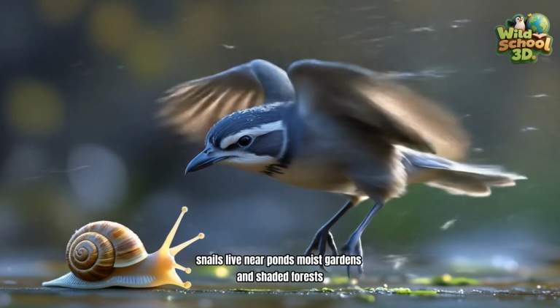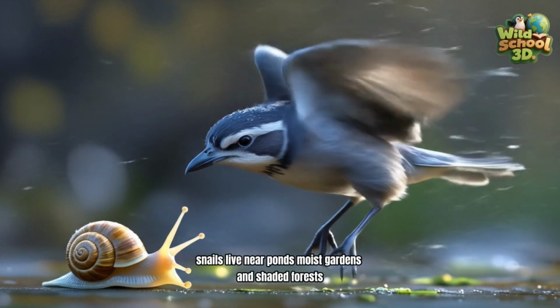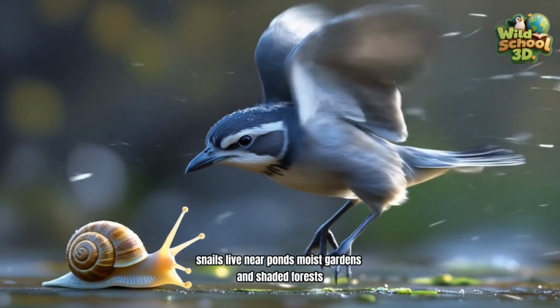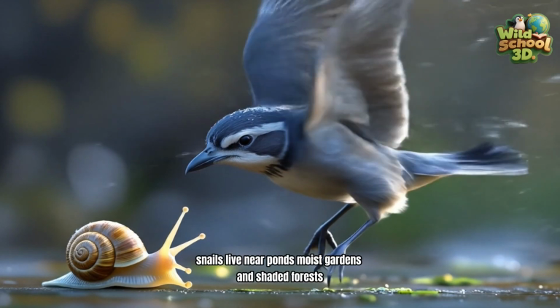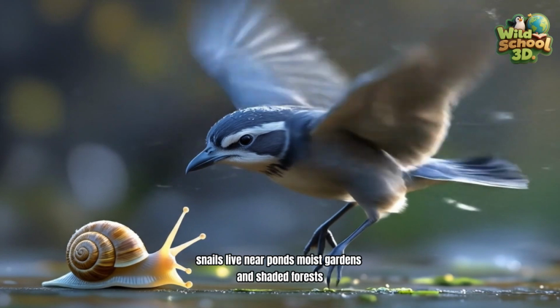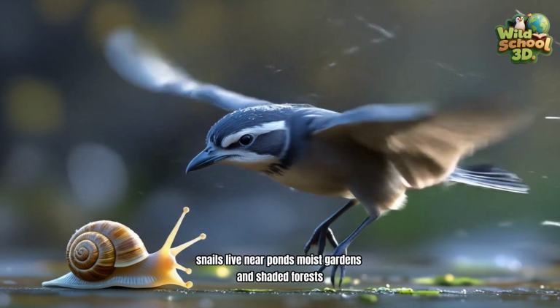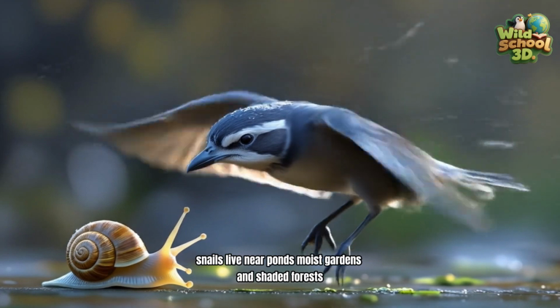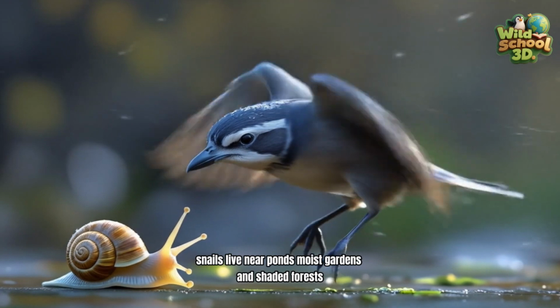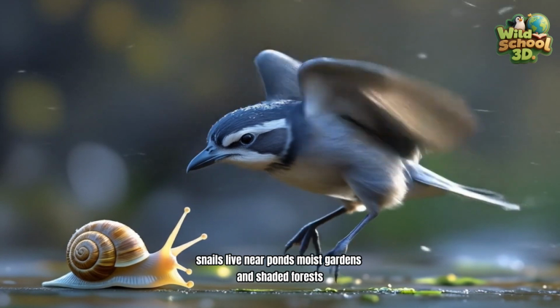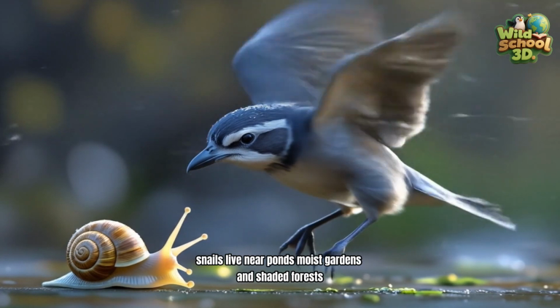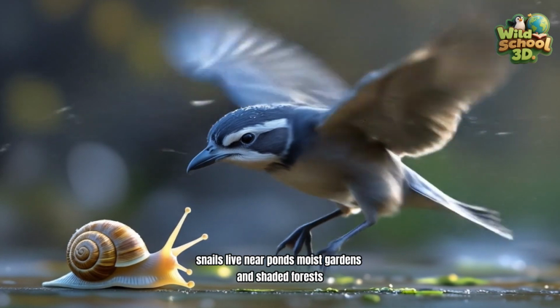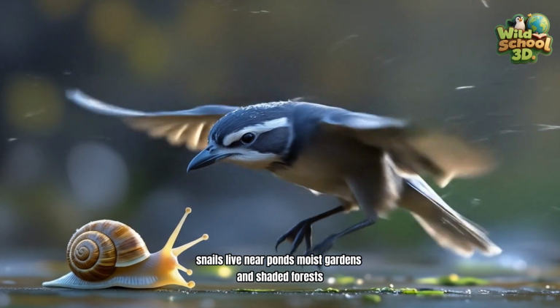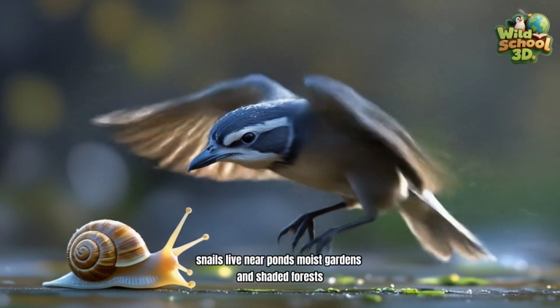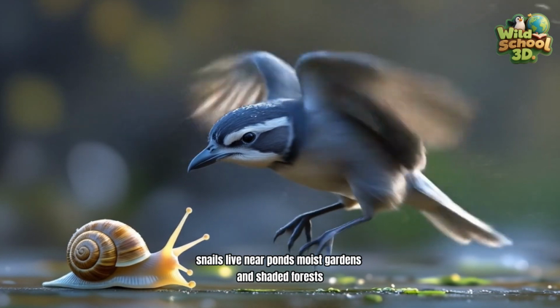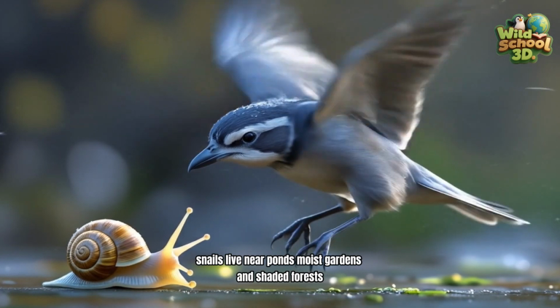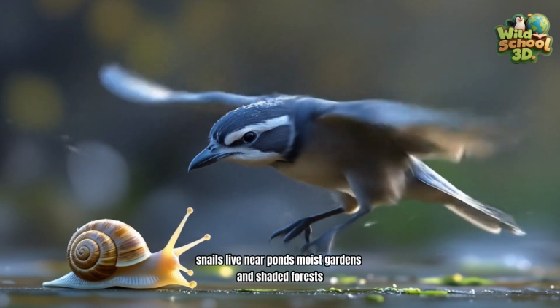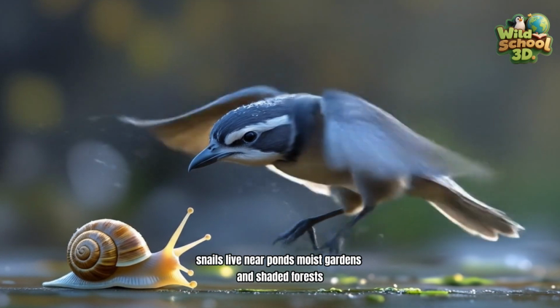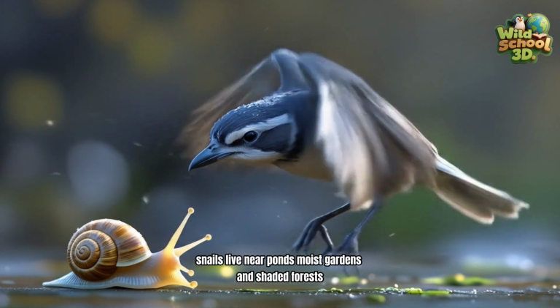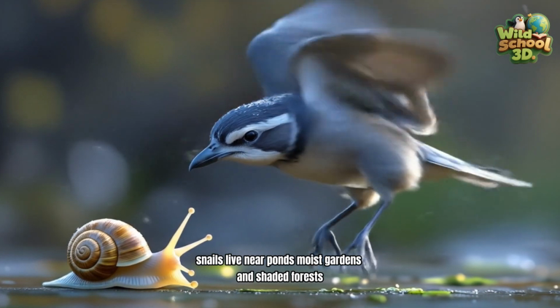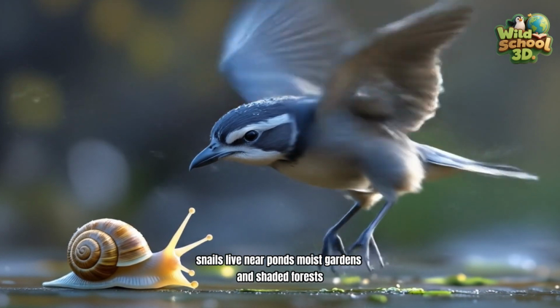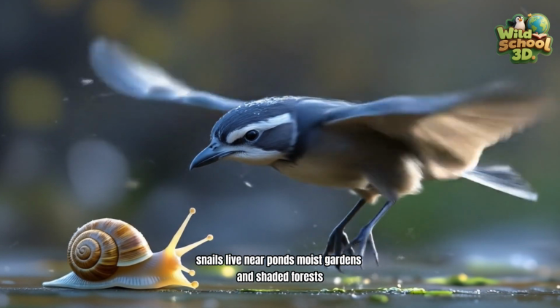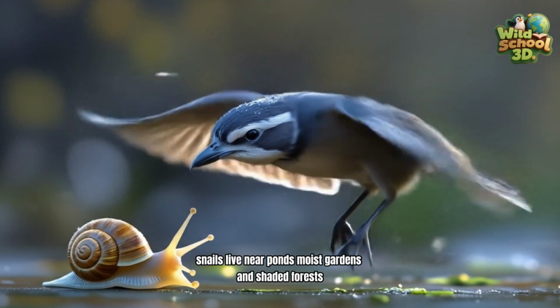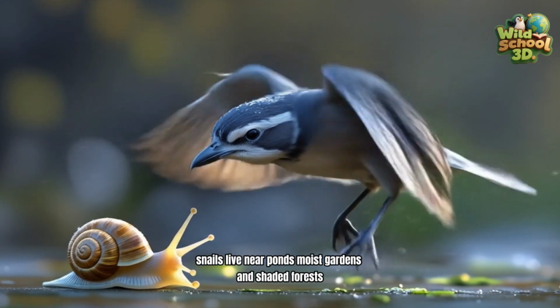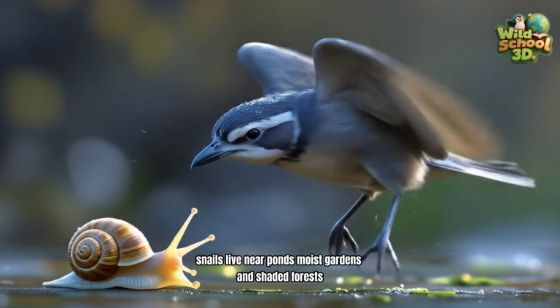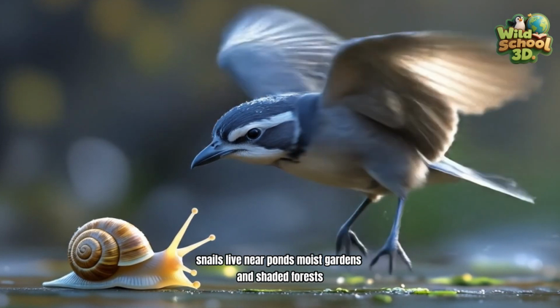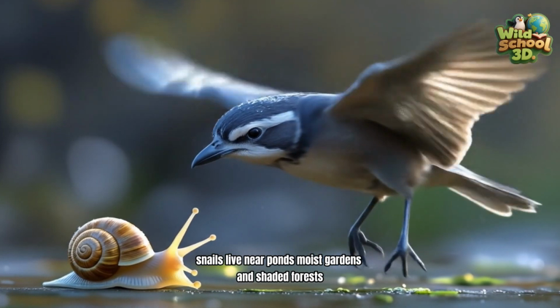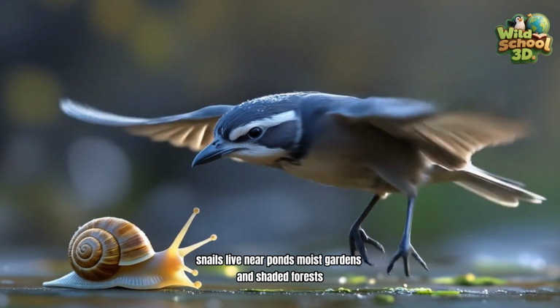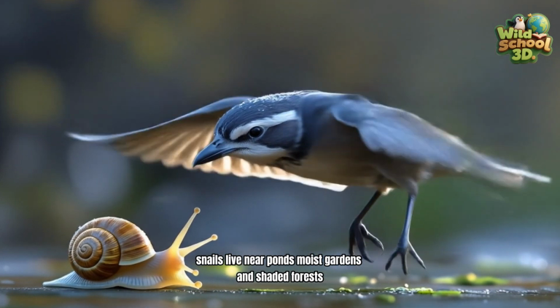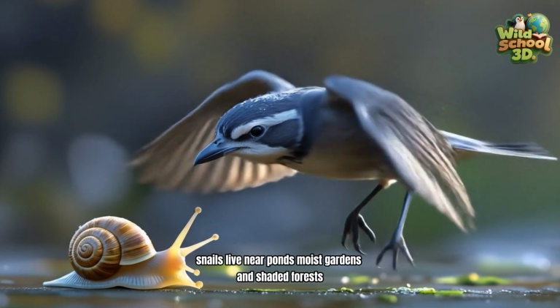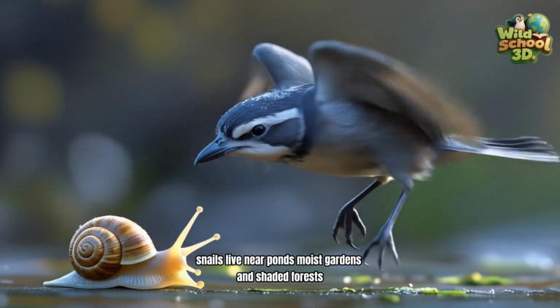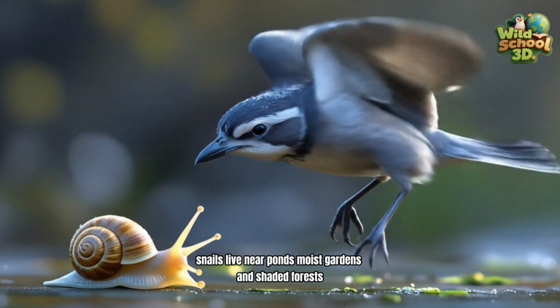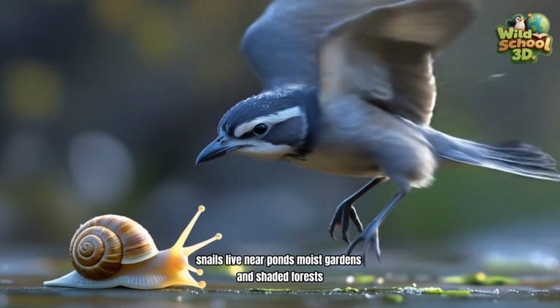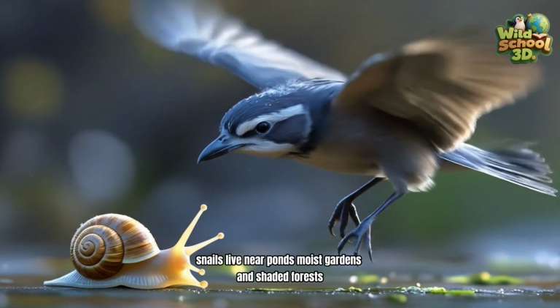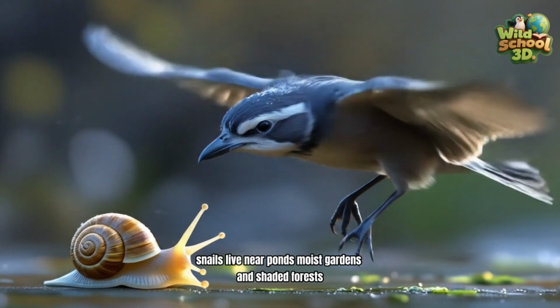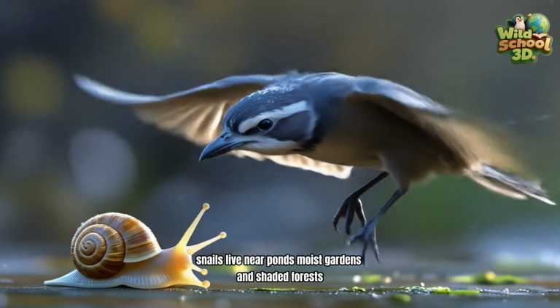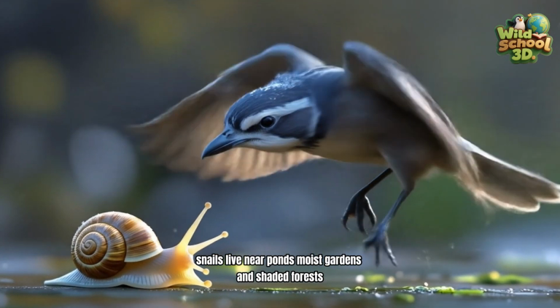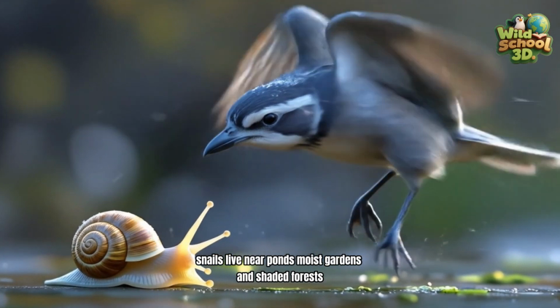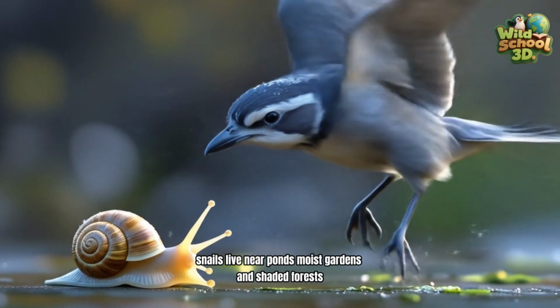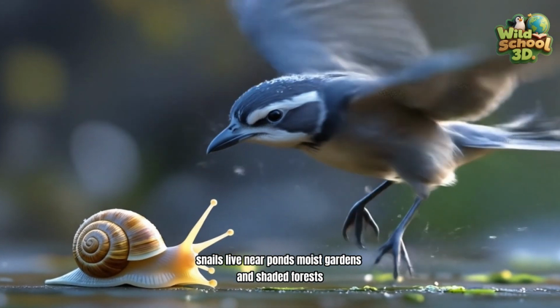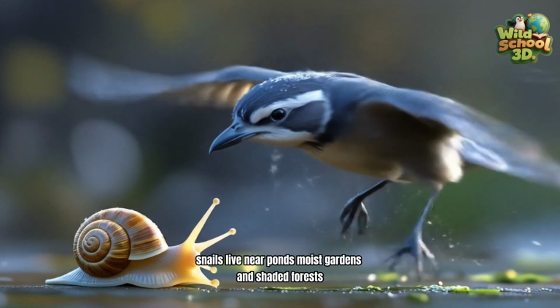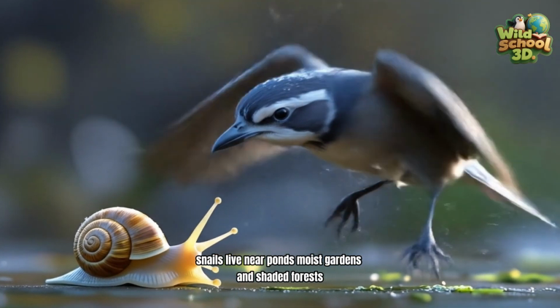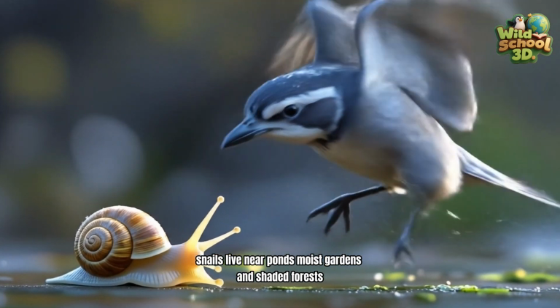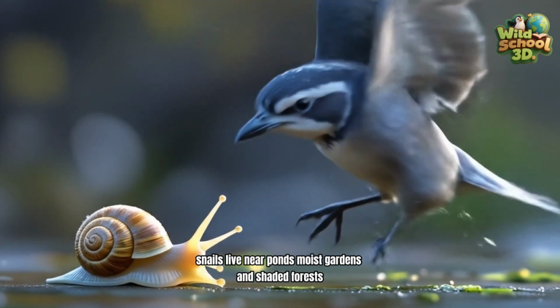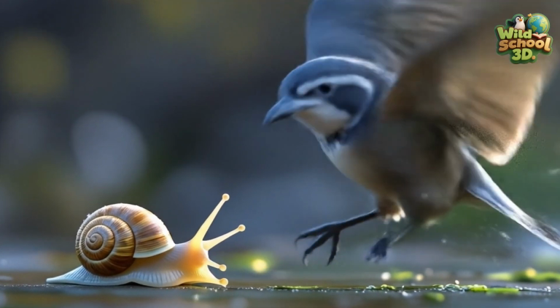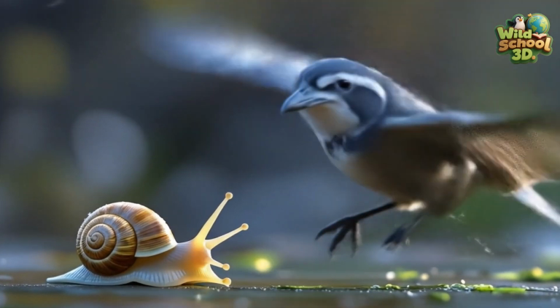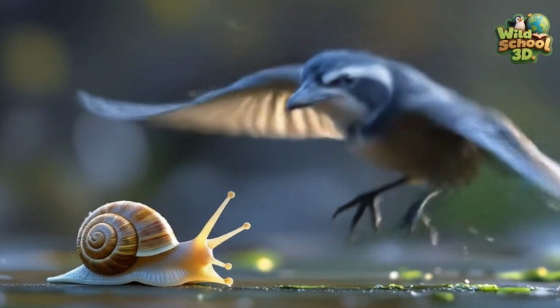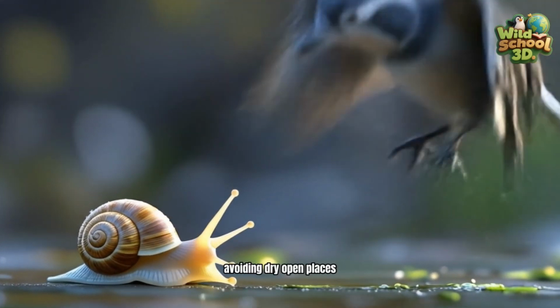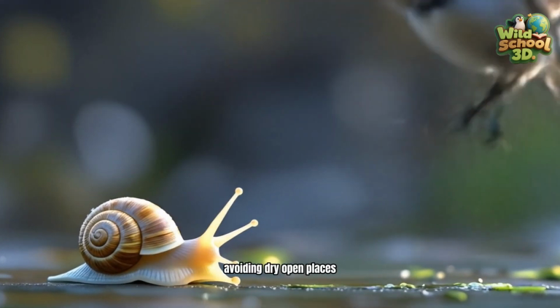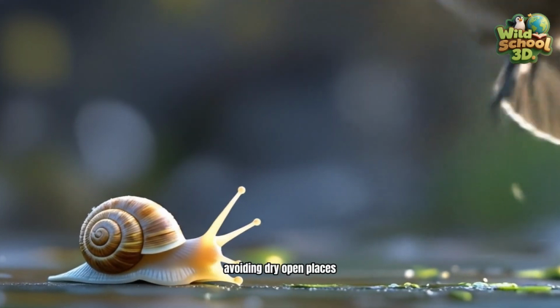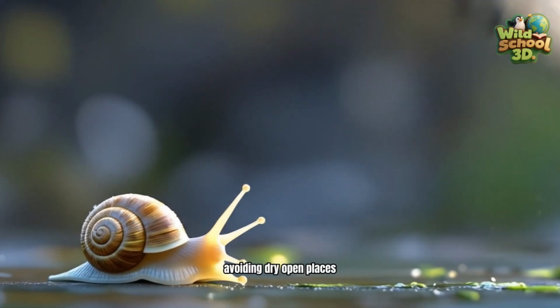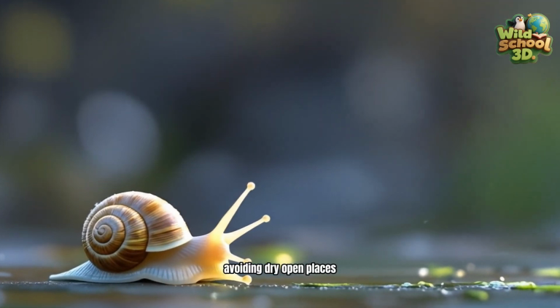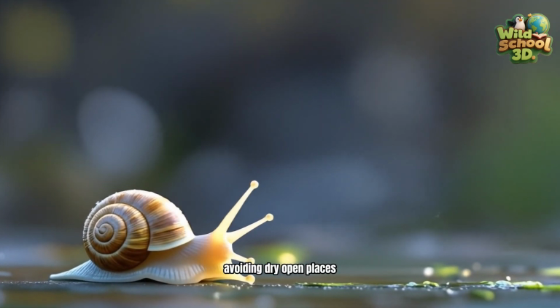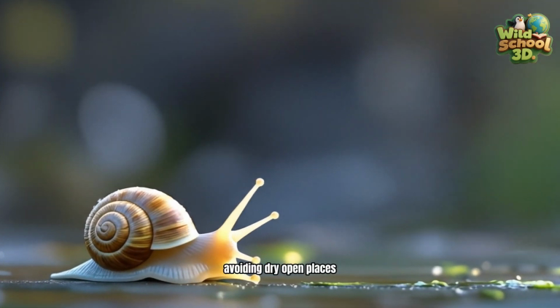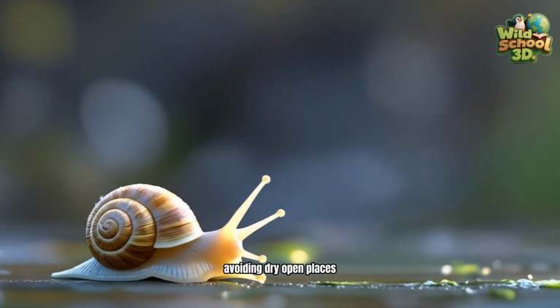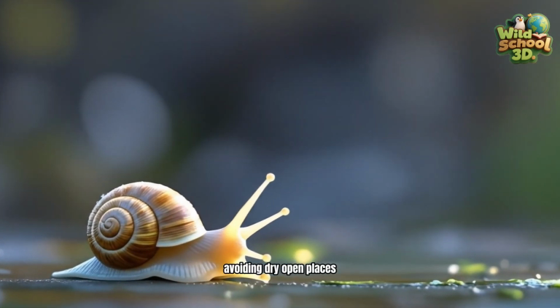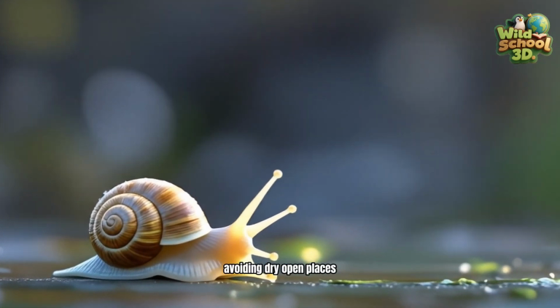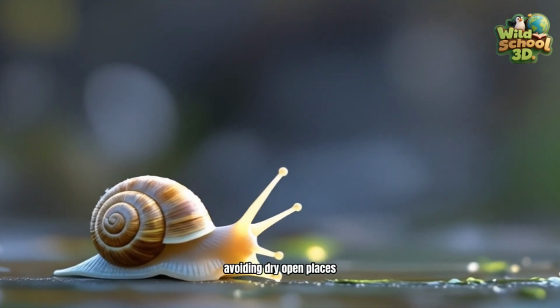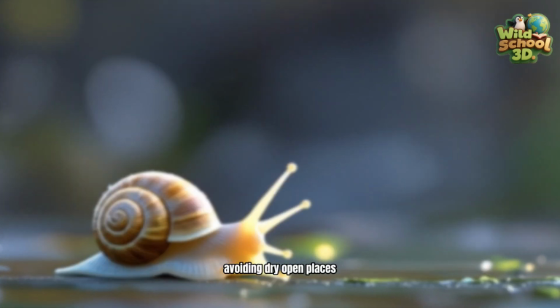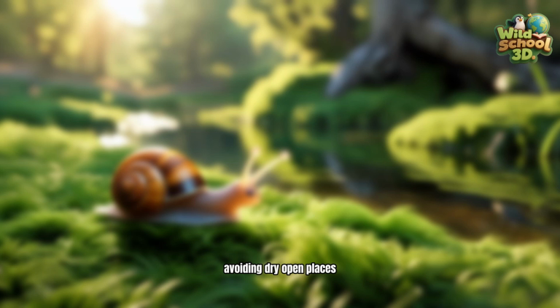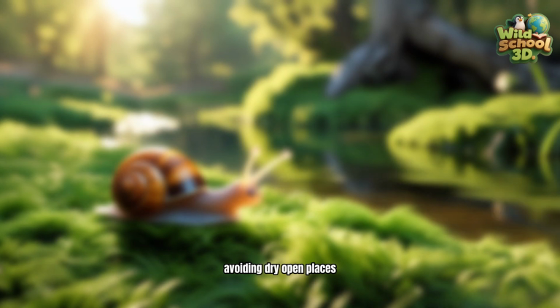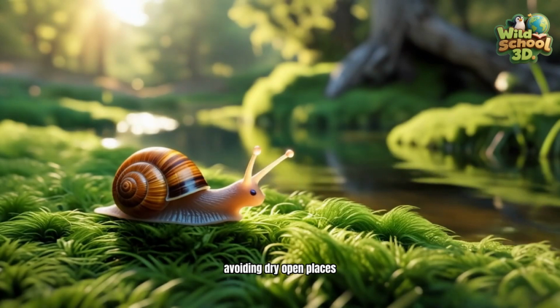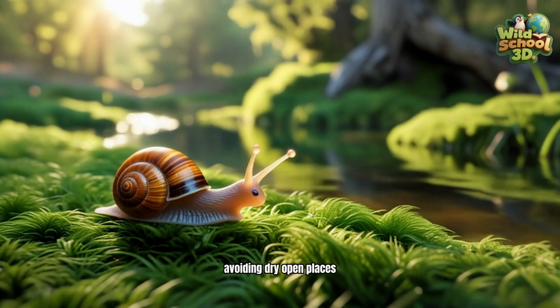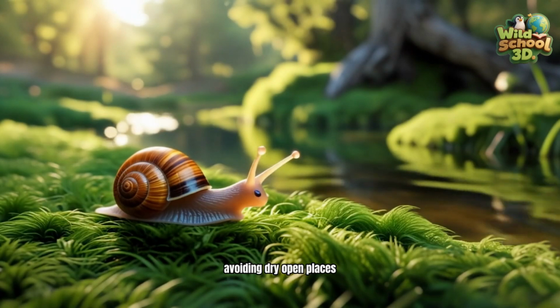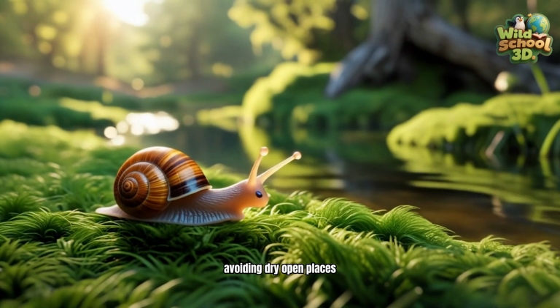Snails live near ponds, moist gardens, and shaded forests, avoiding dry, open places.